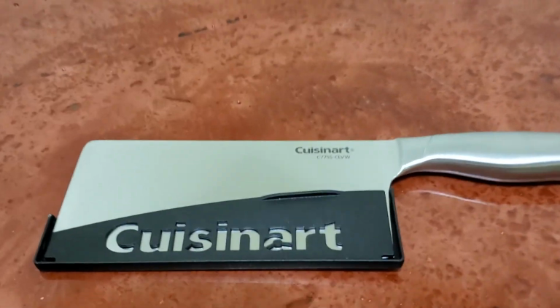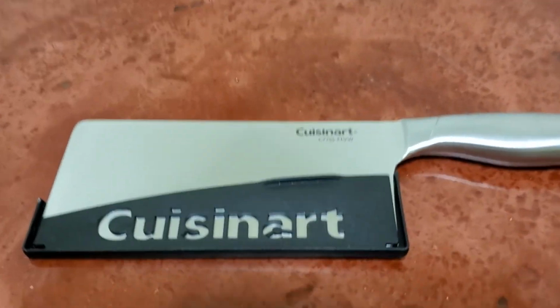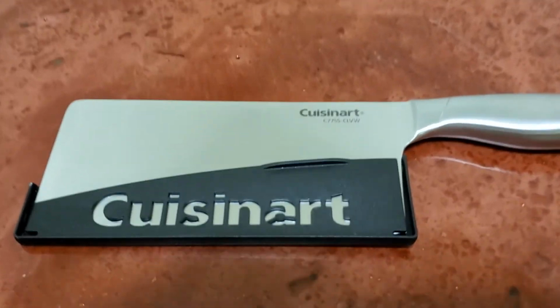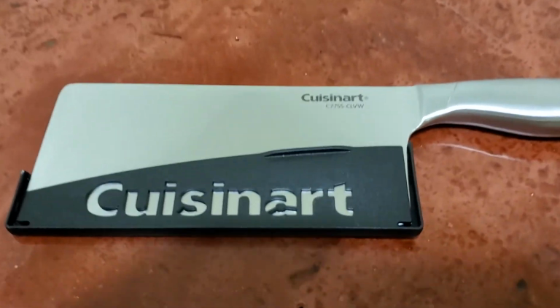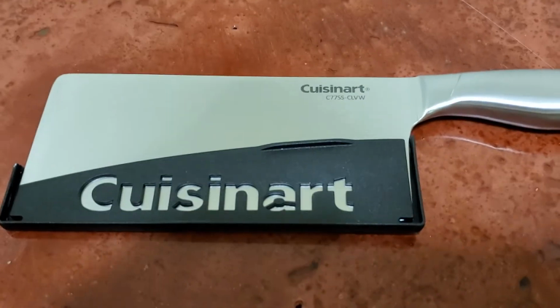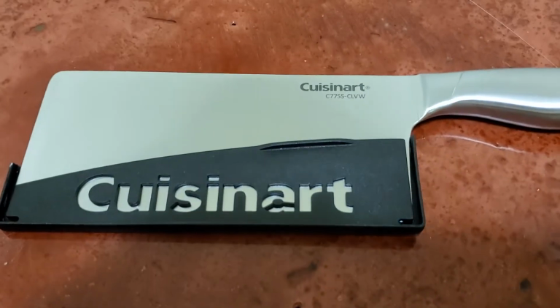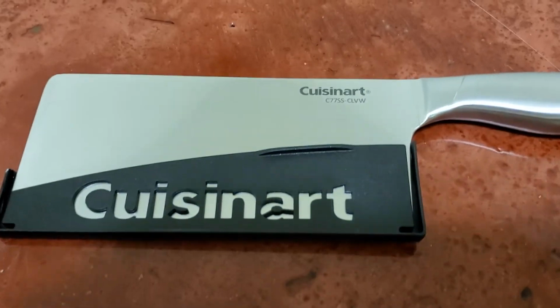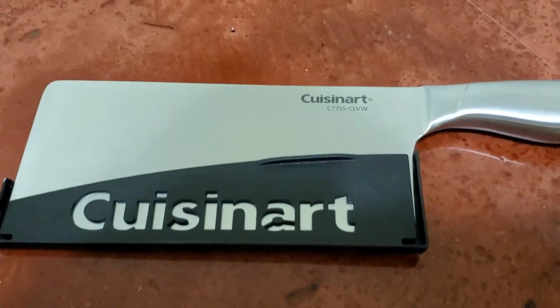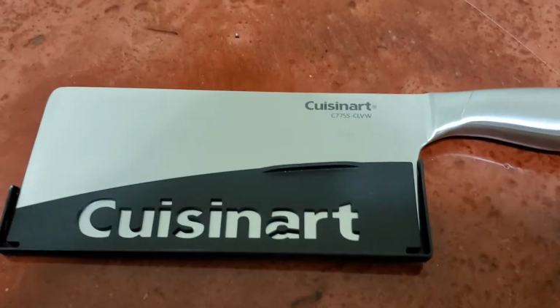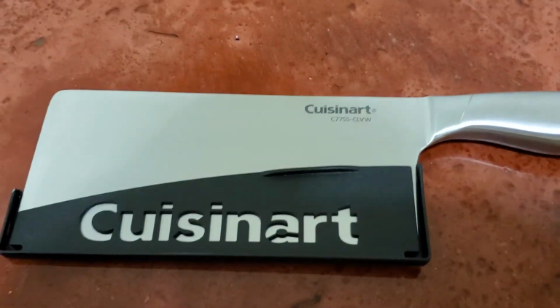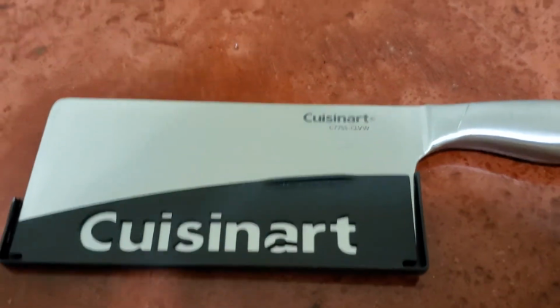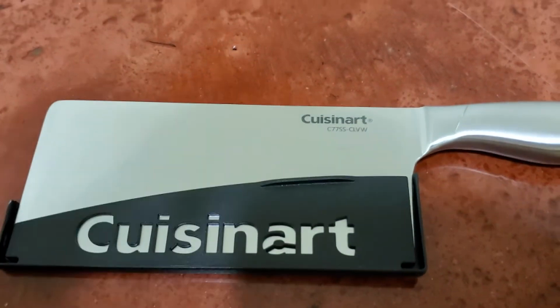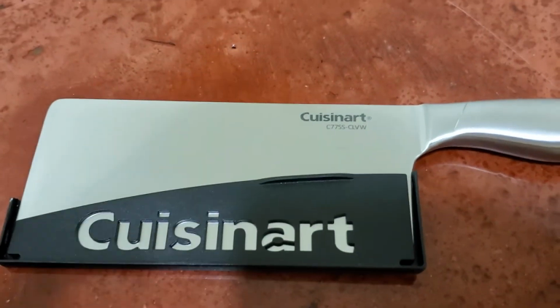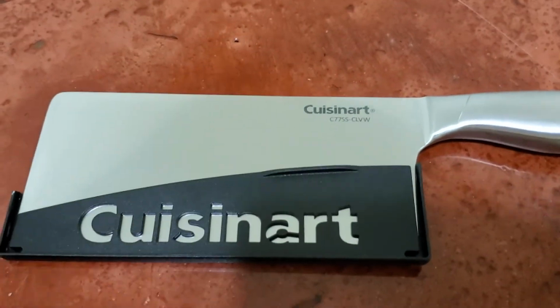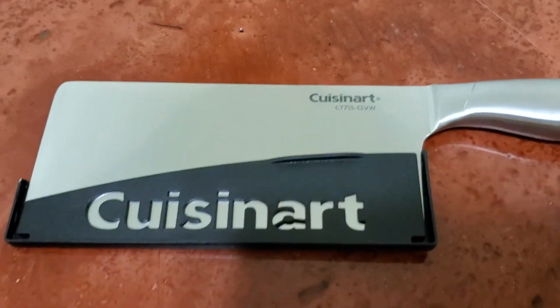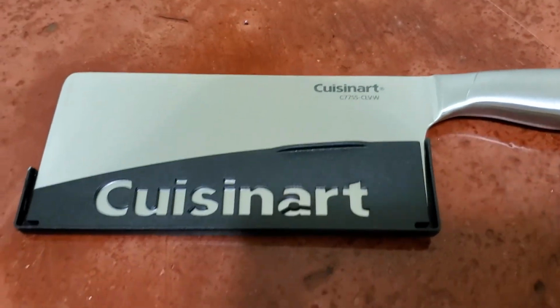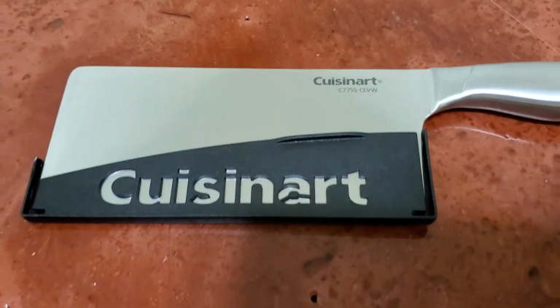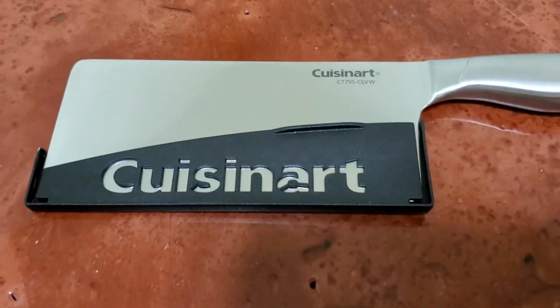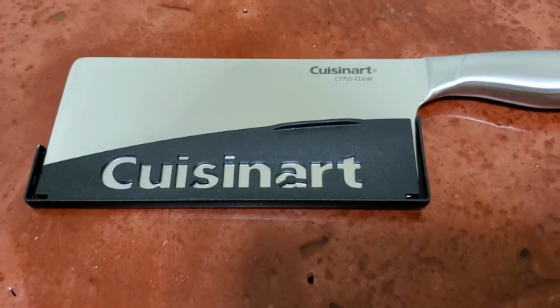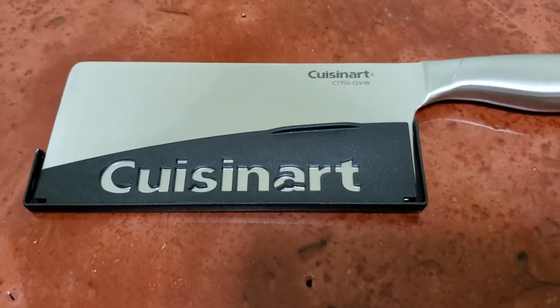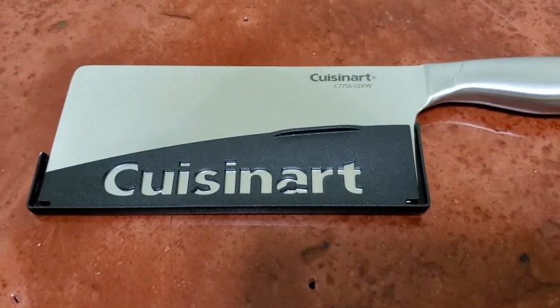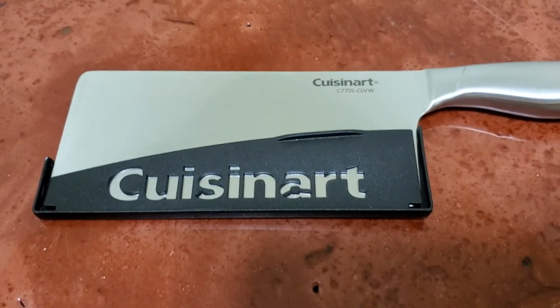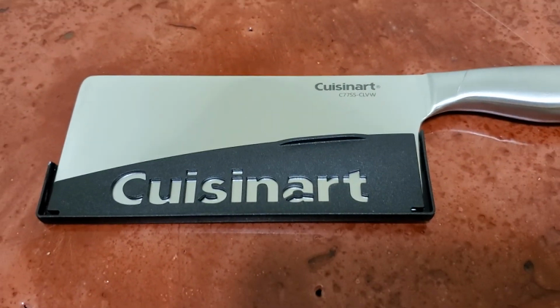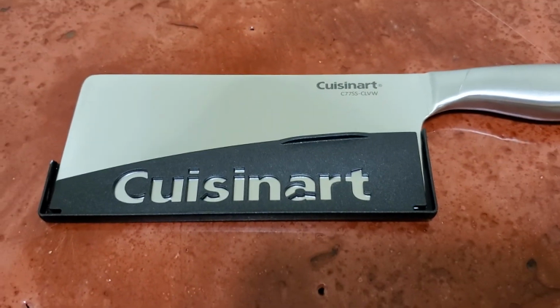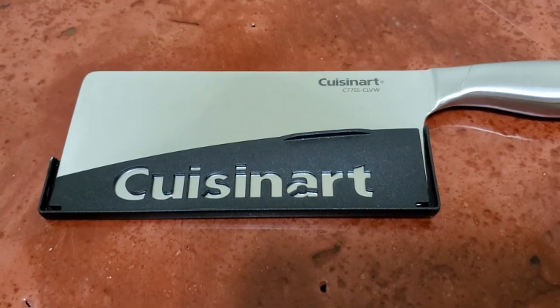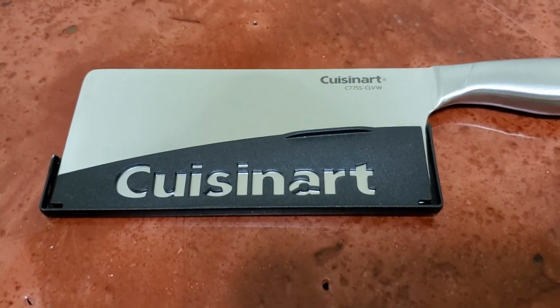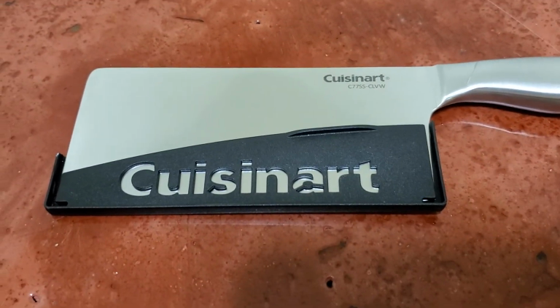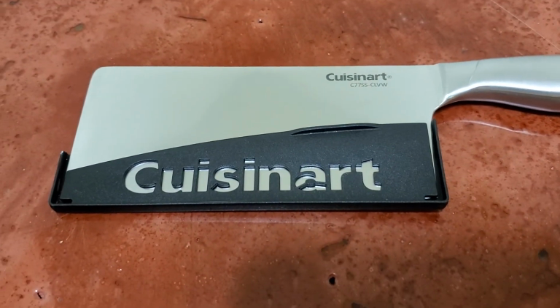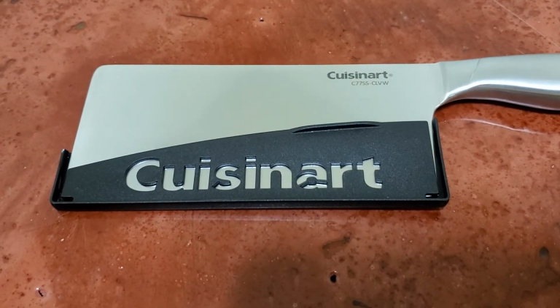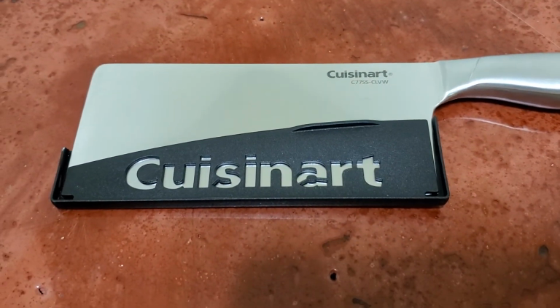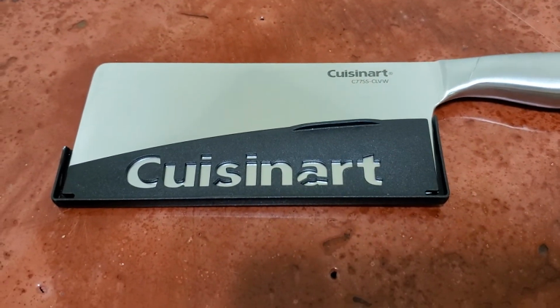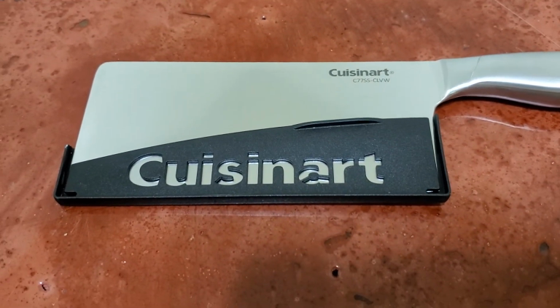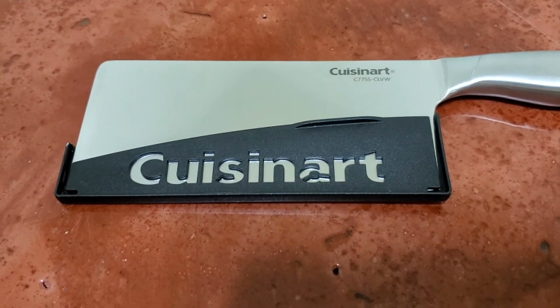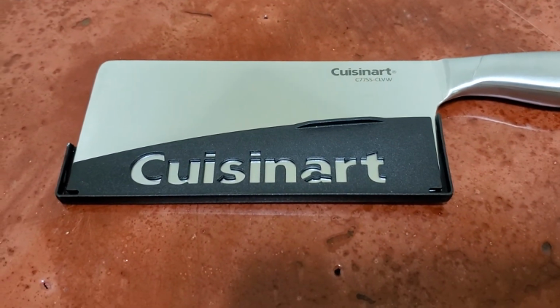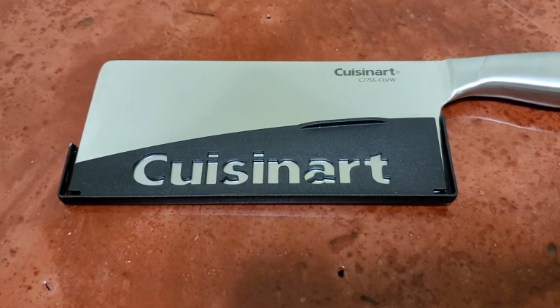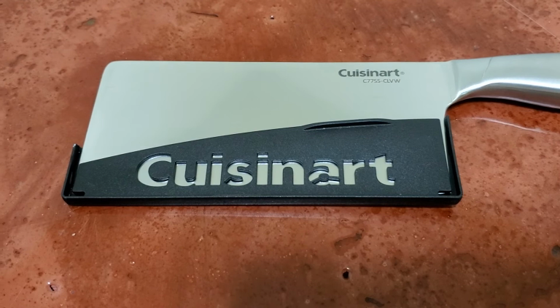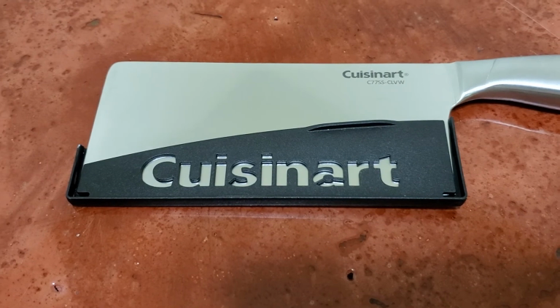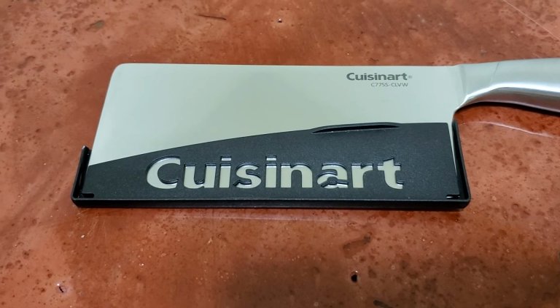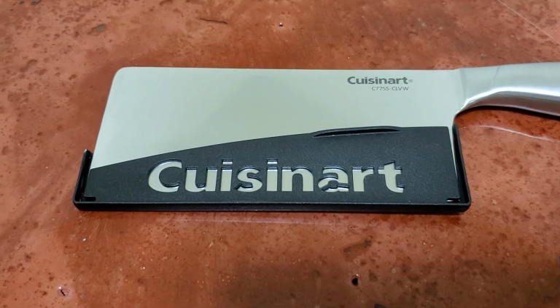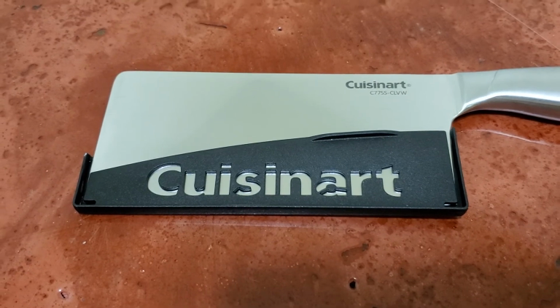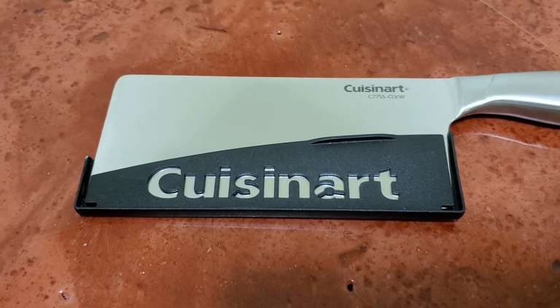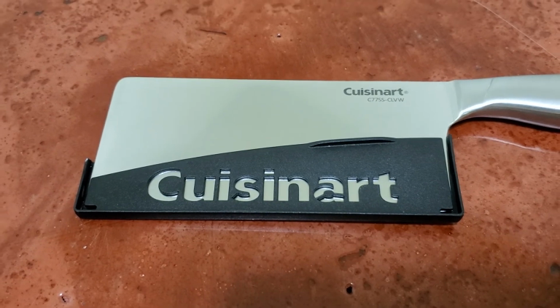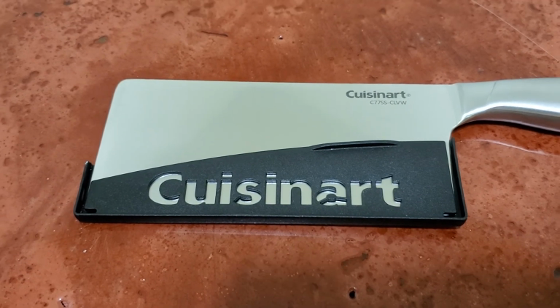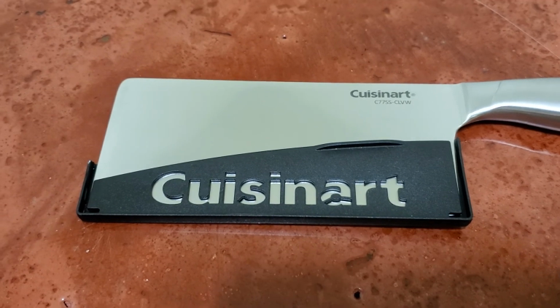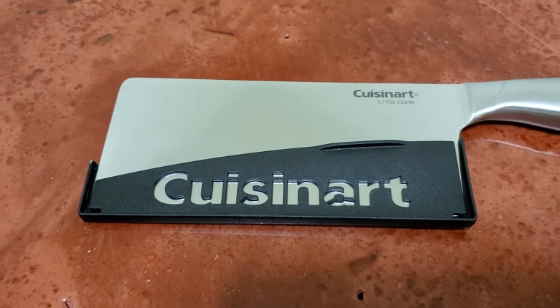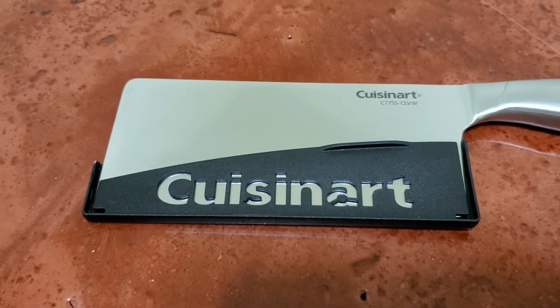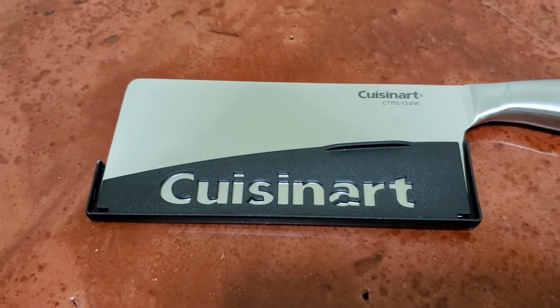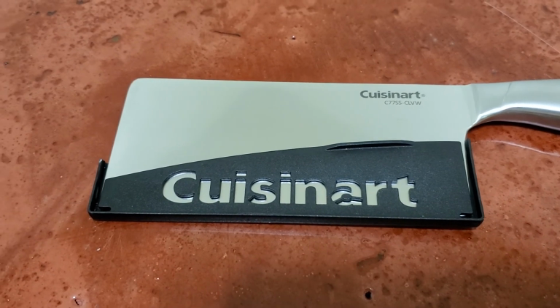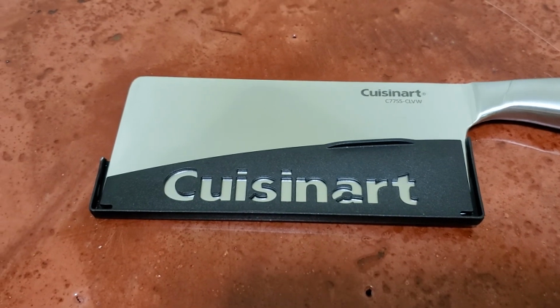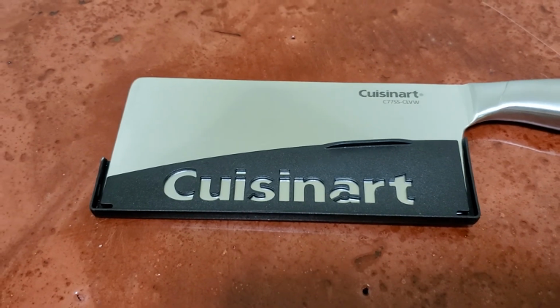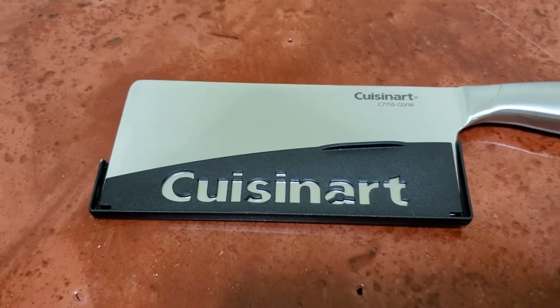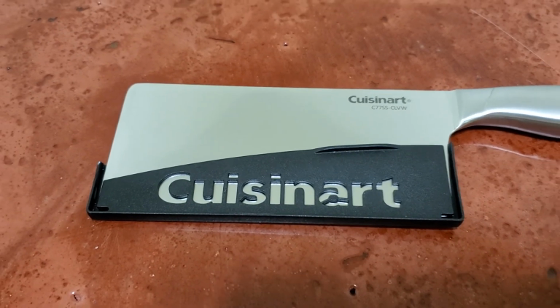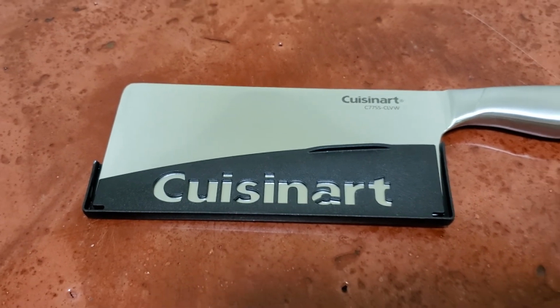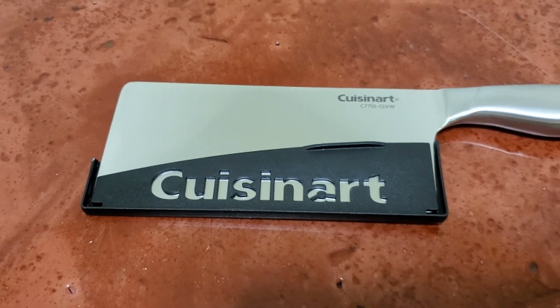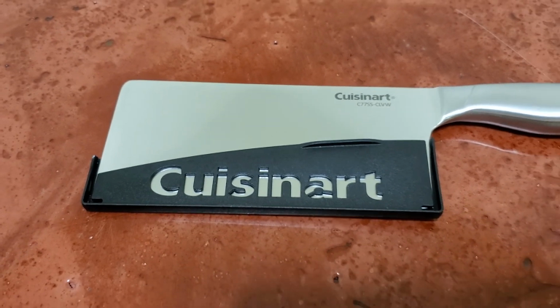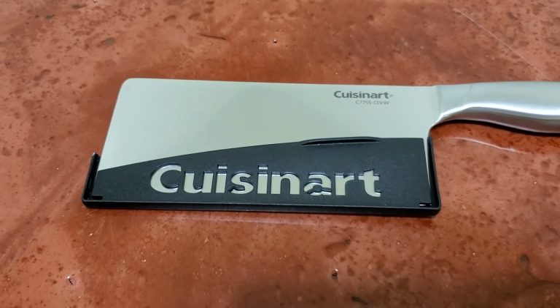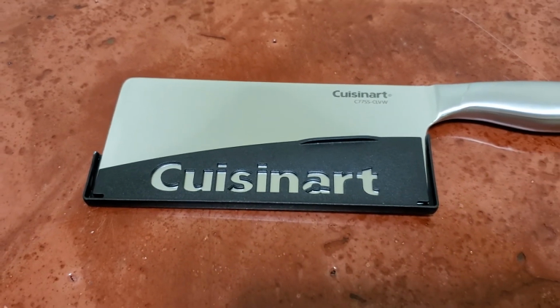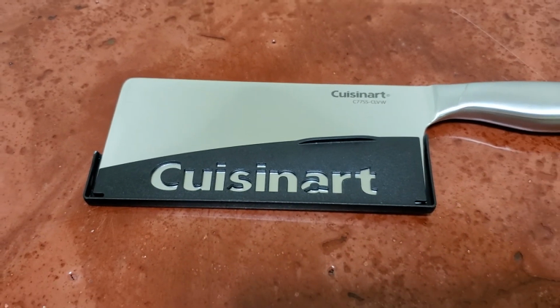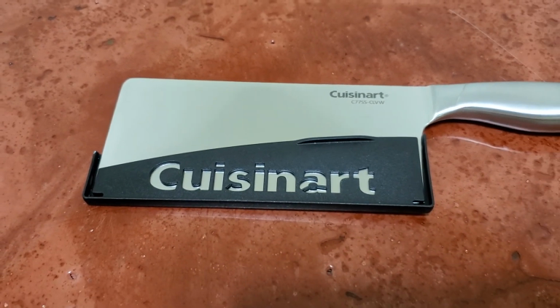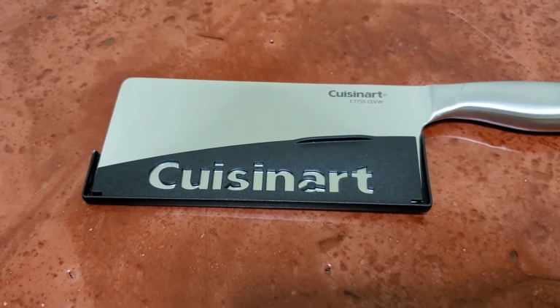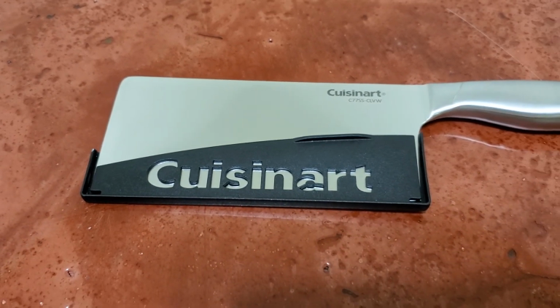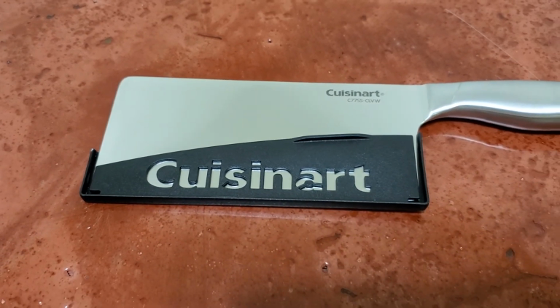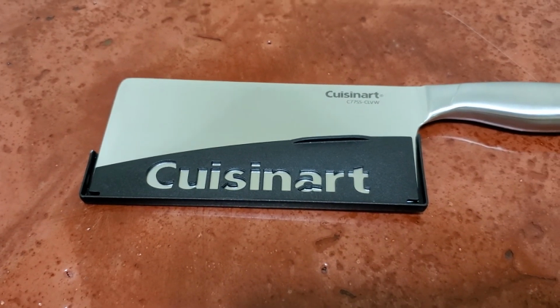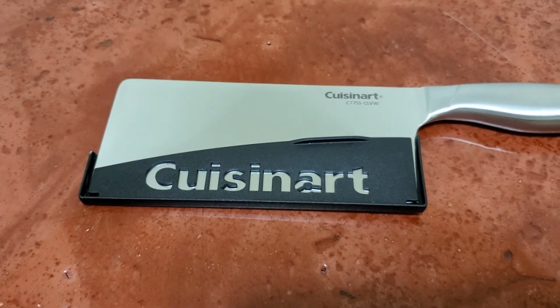I hope this will help you out. Cuisinart, made in China — cleaver.